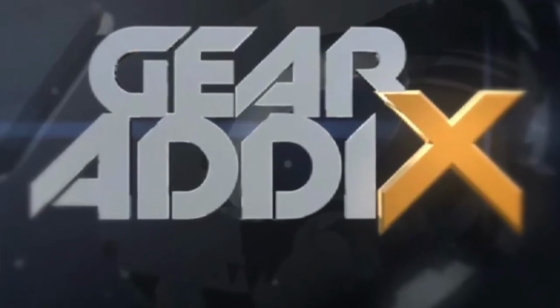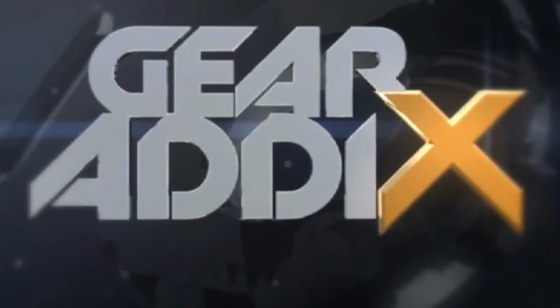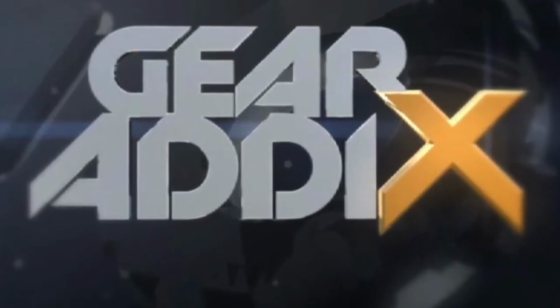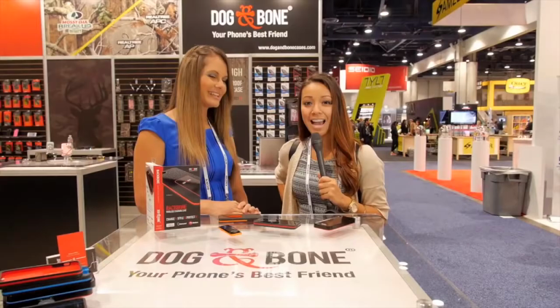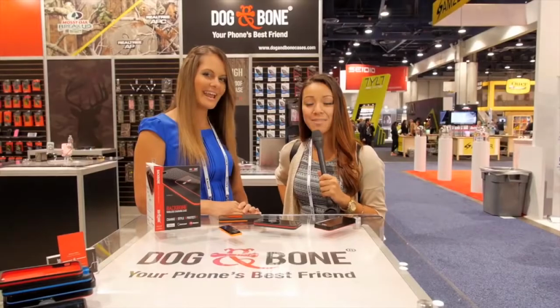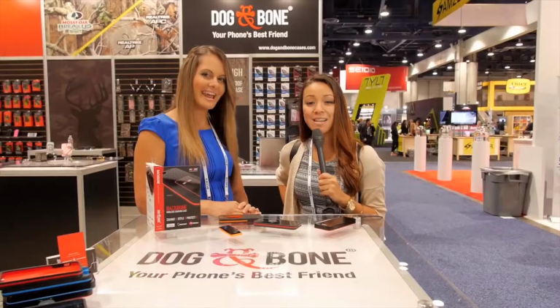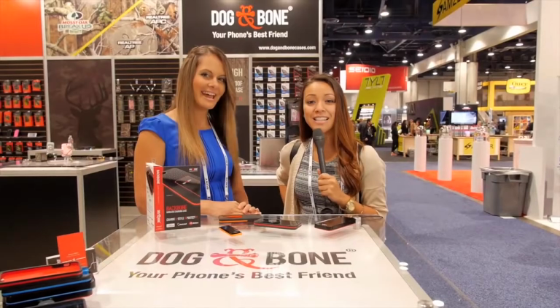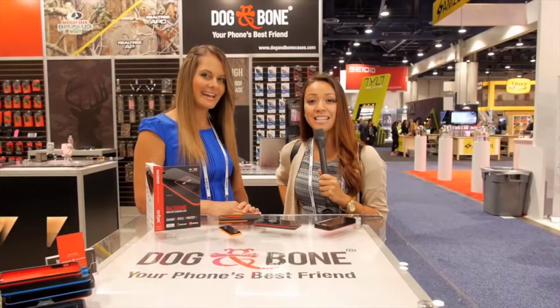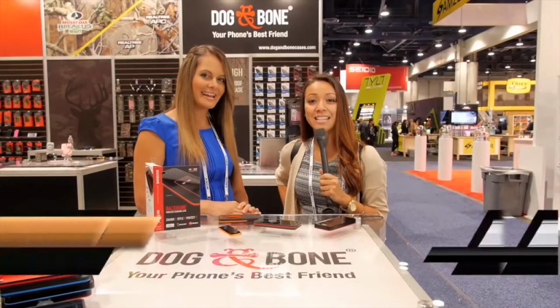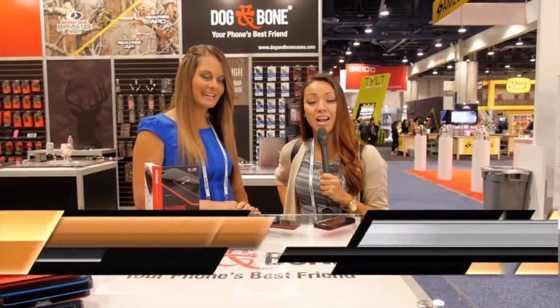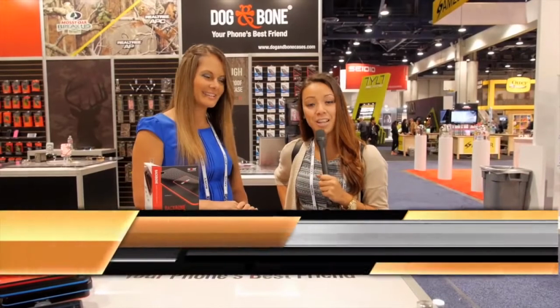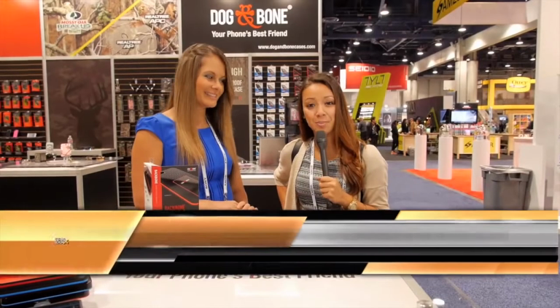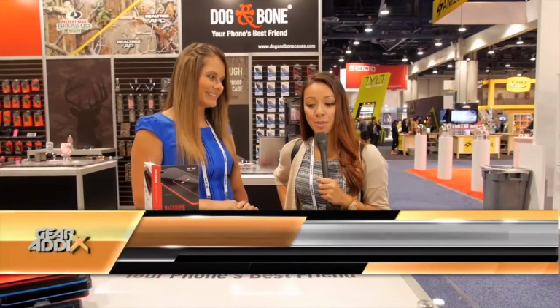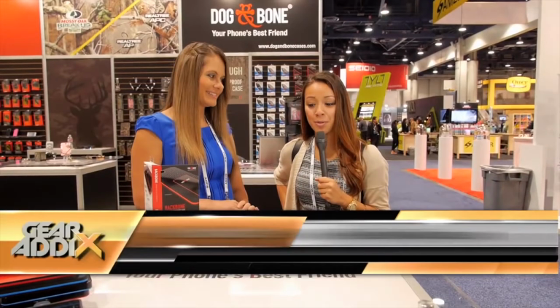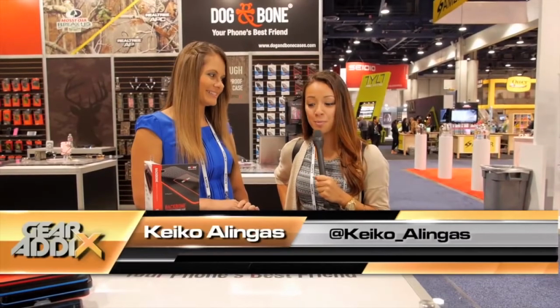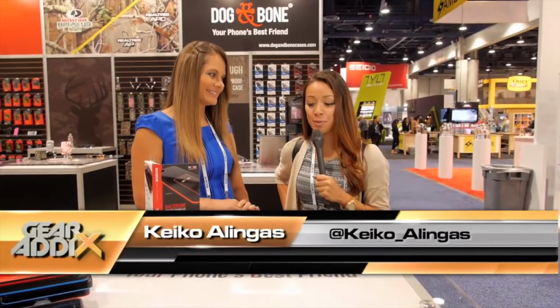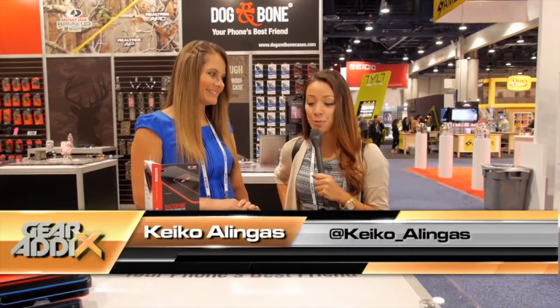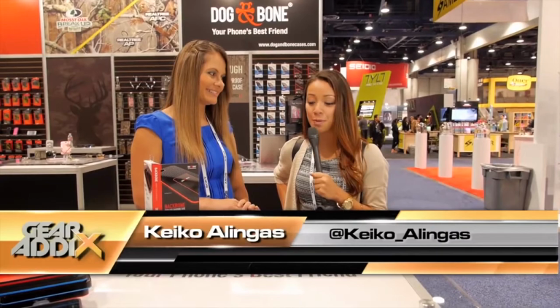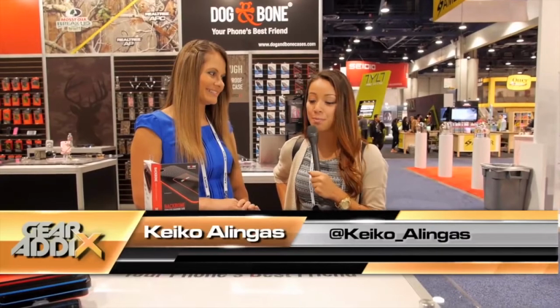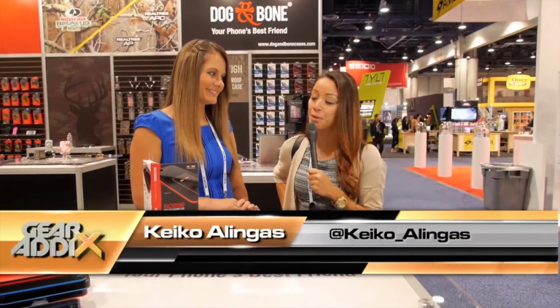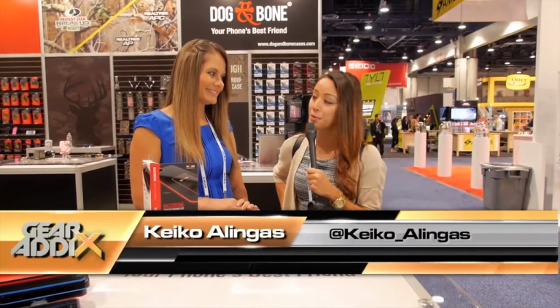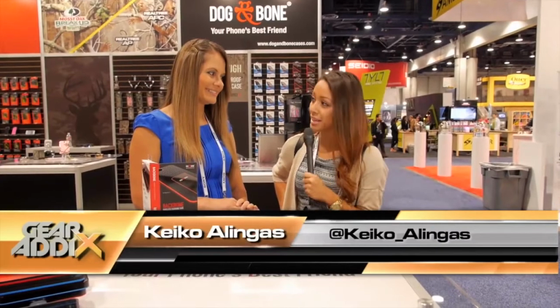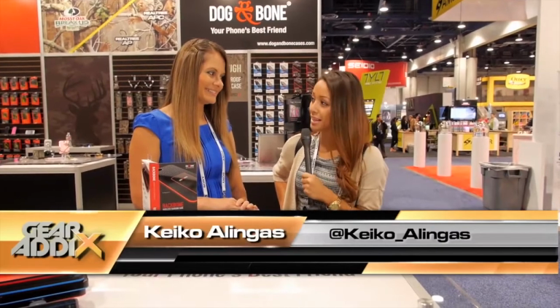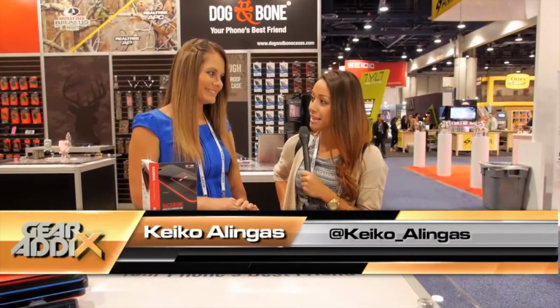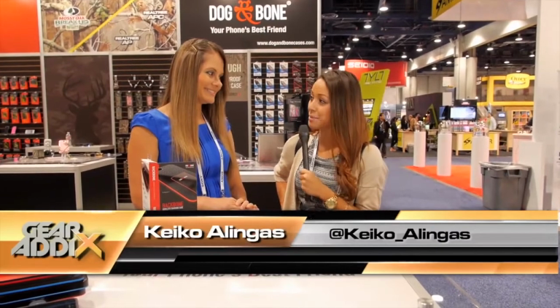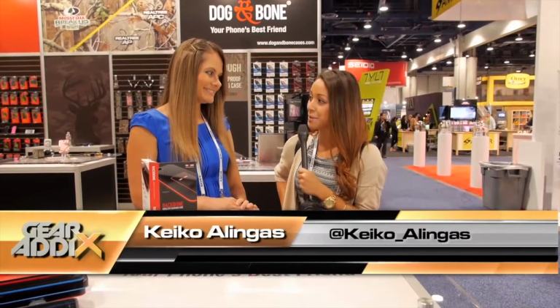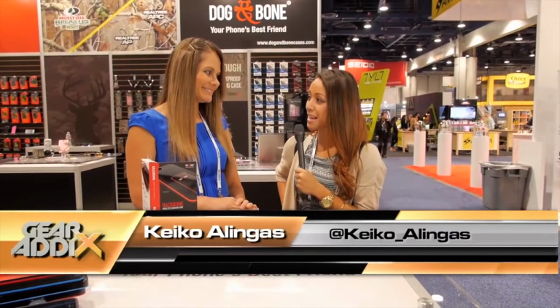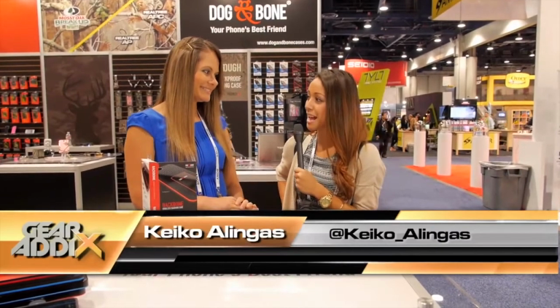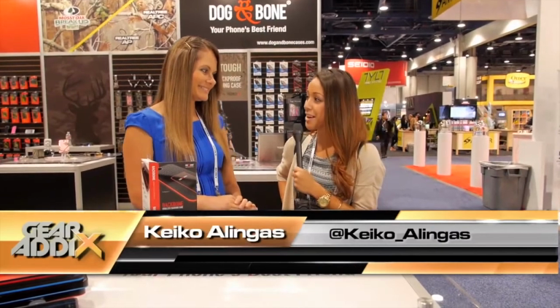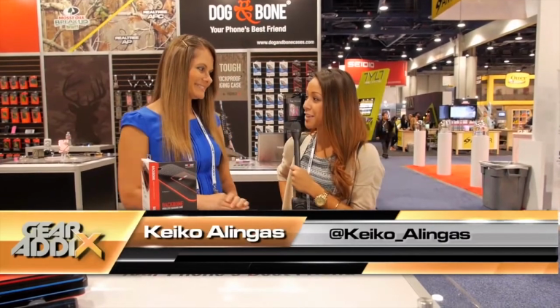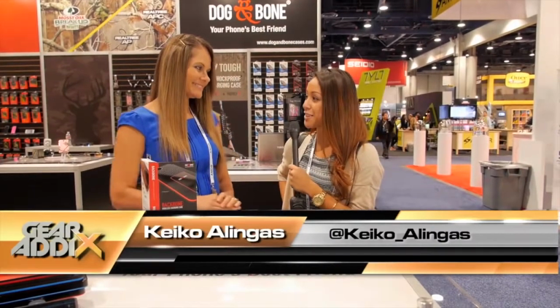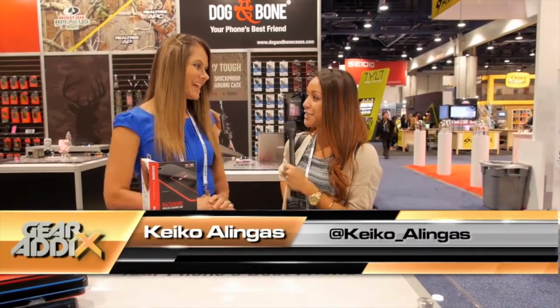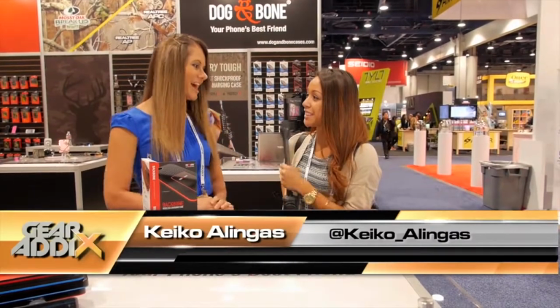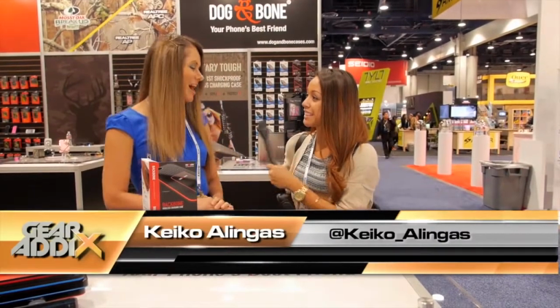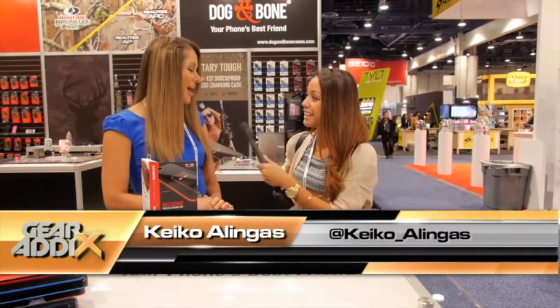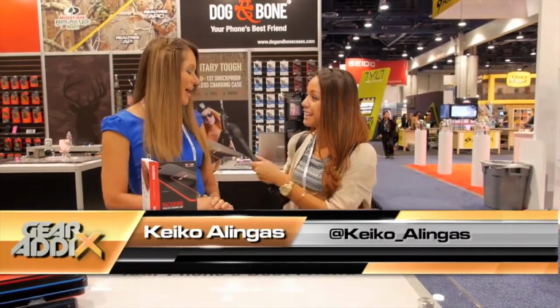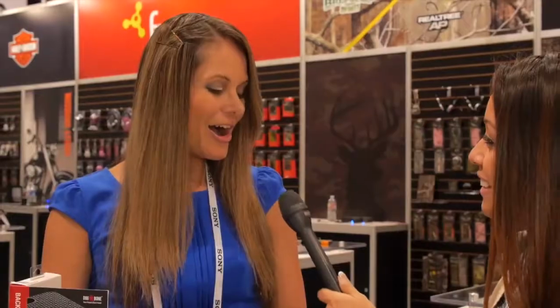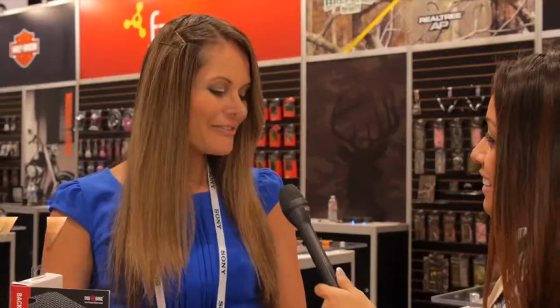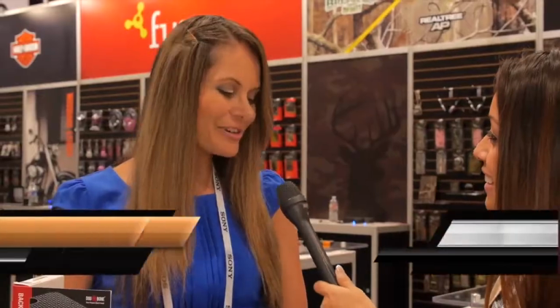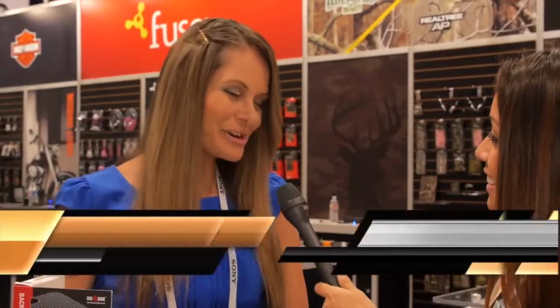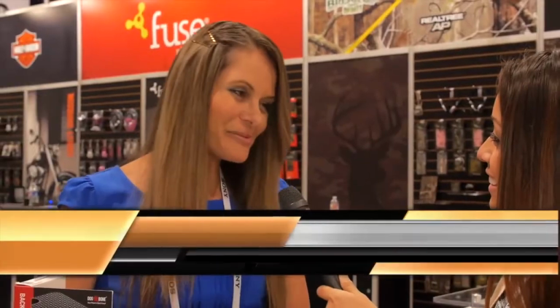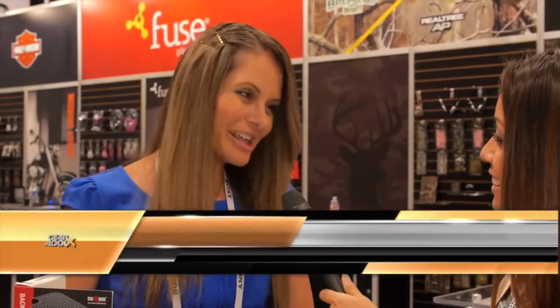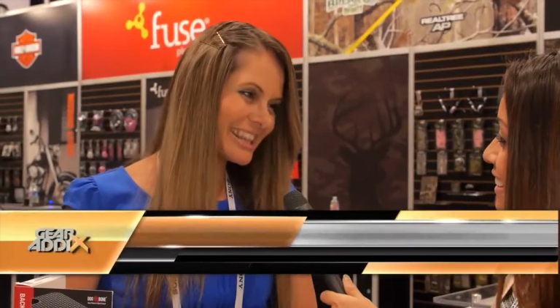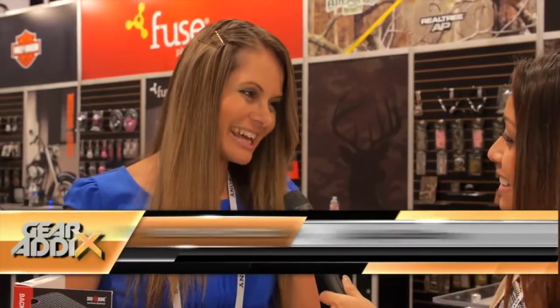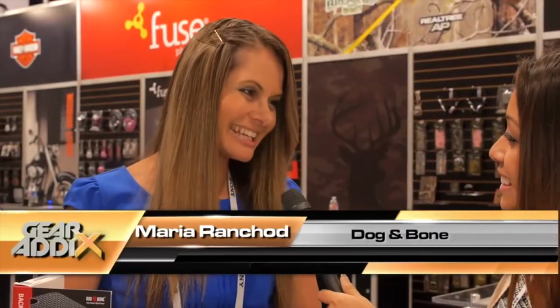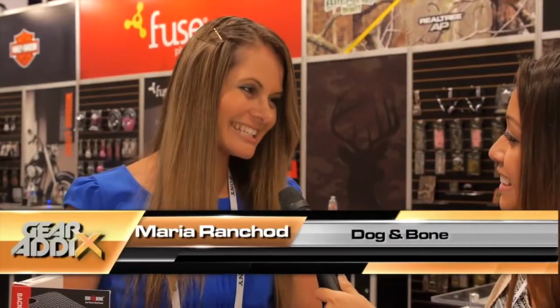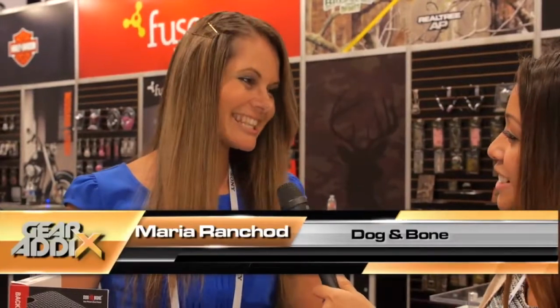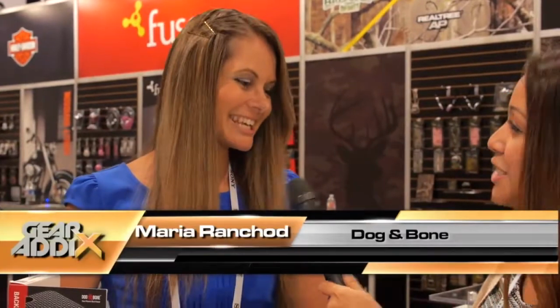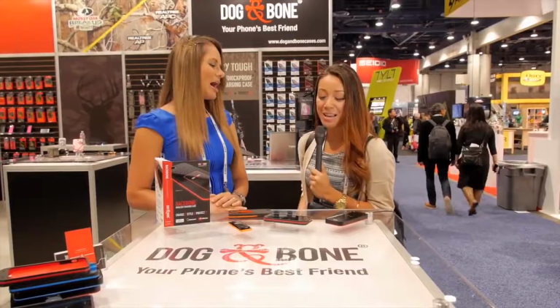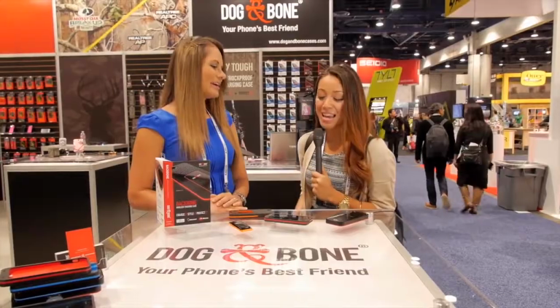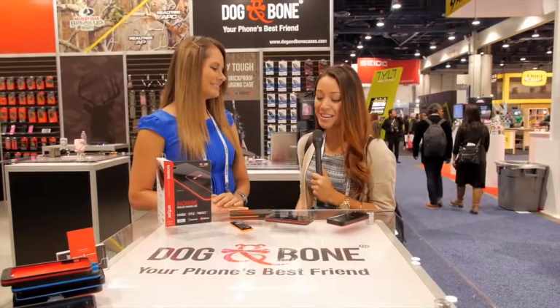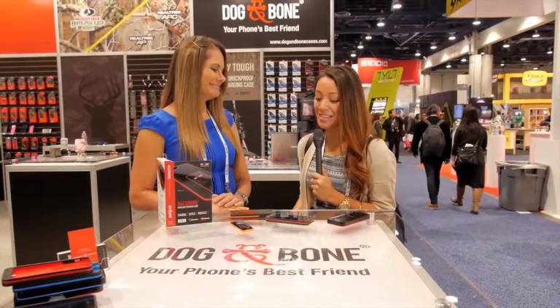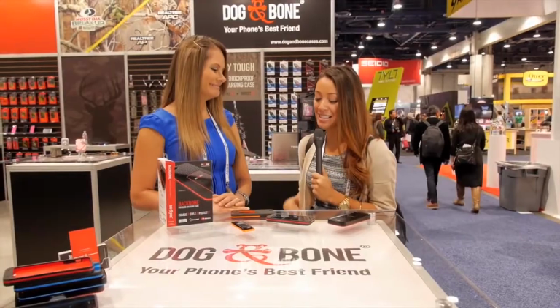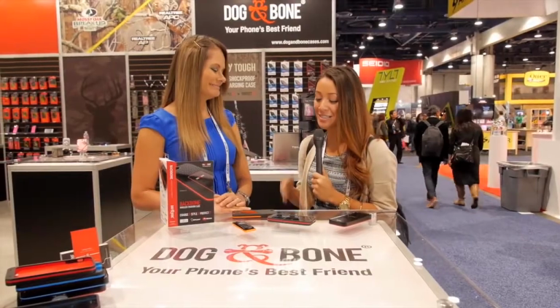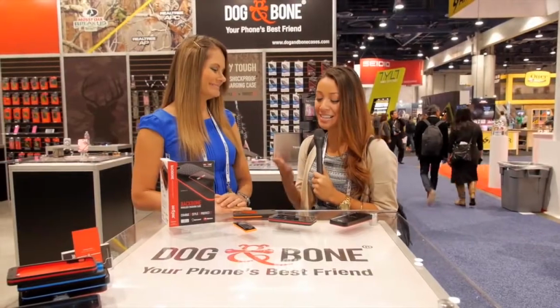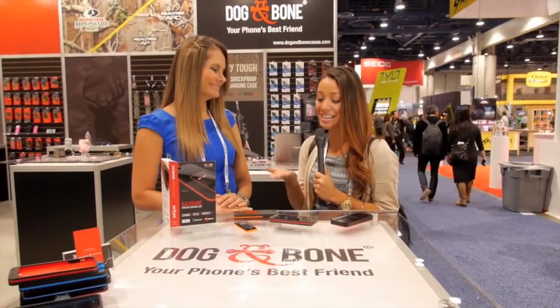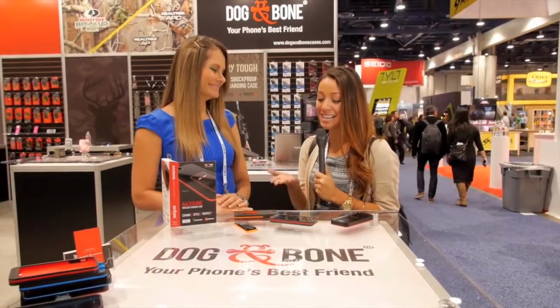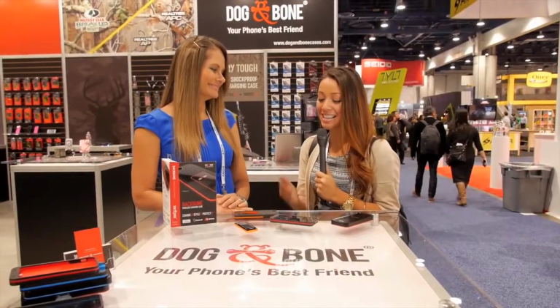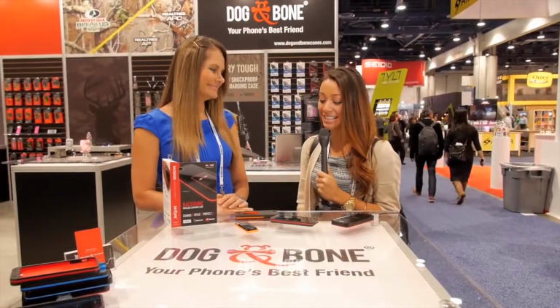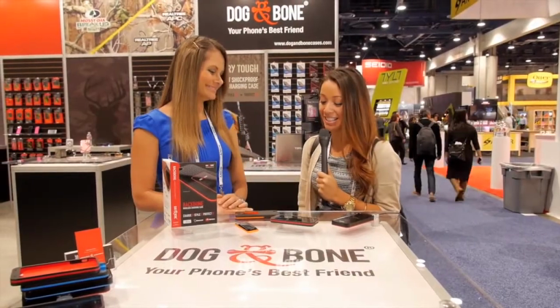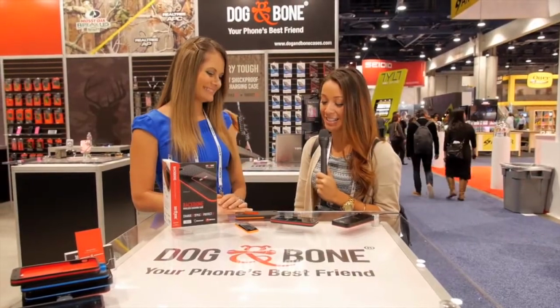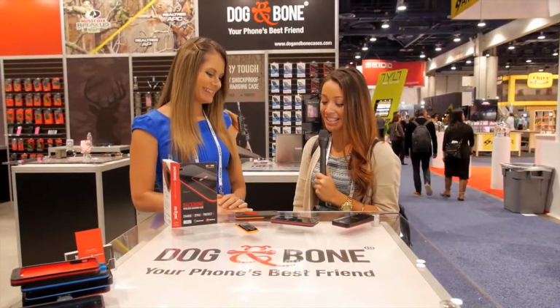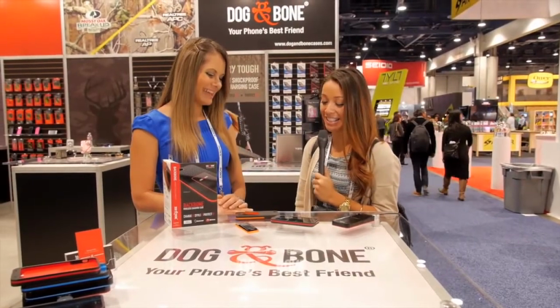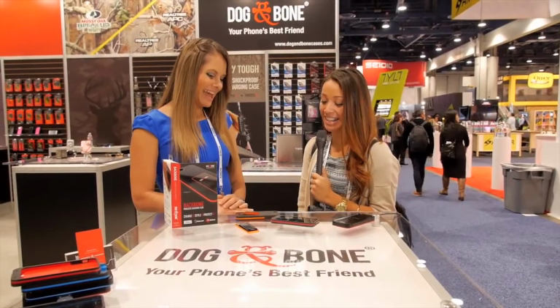I'm here at the Dog & Bone booth with Maria. How are you doing today? Very well, thanks. What are you guys showing today?